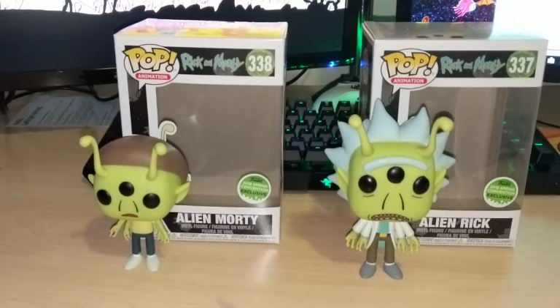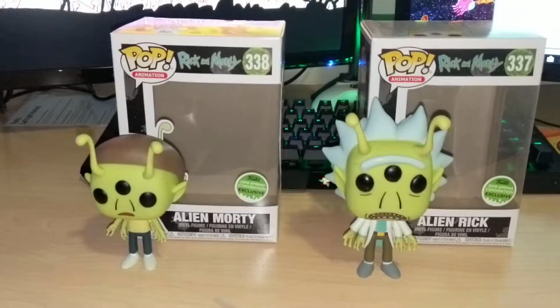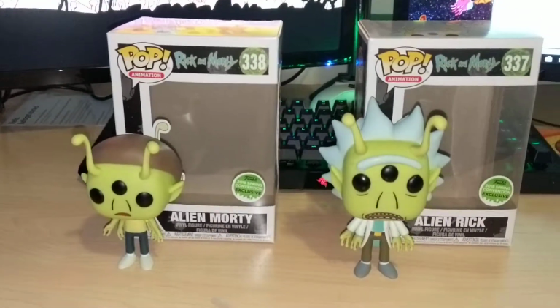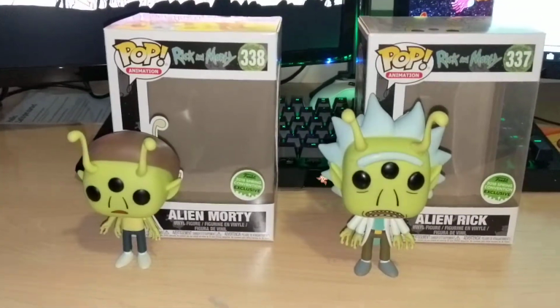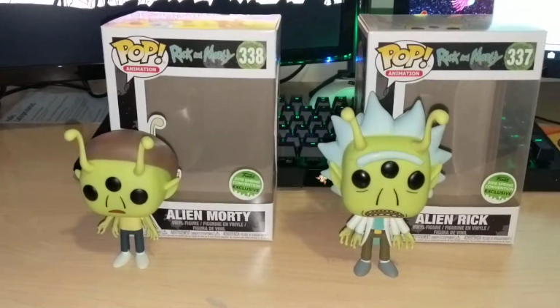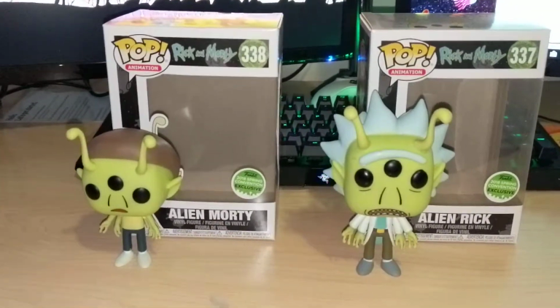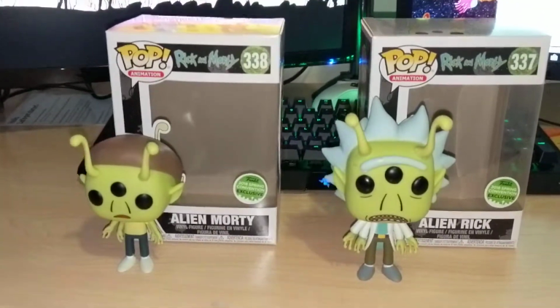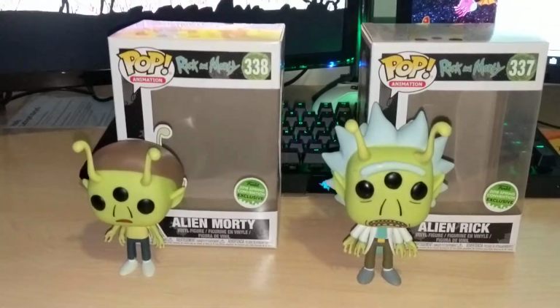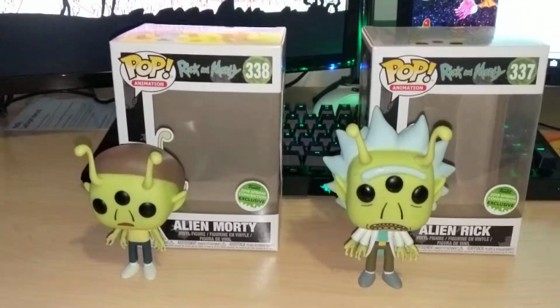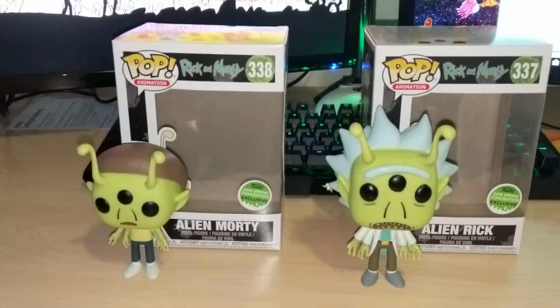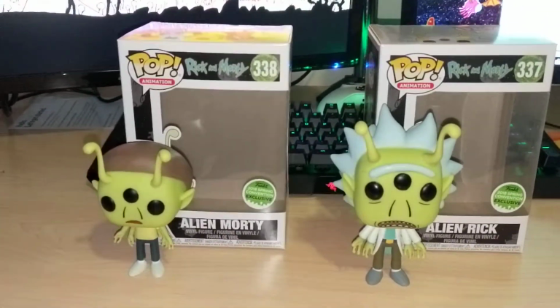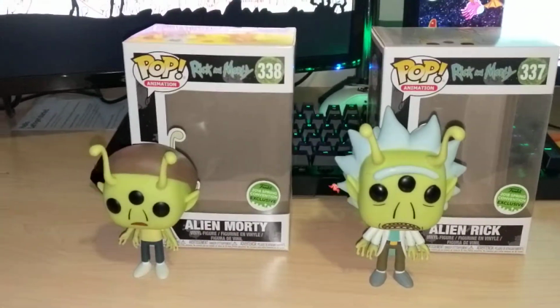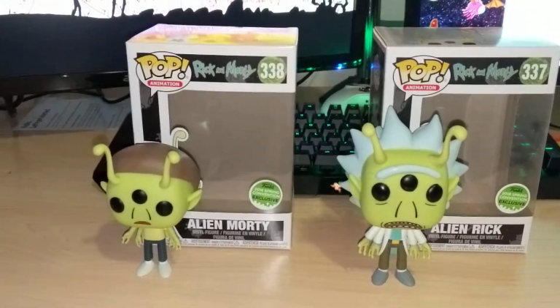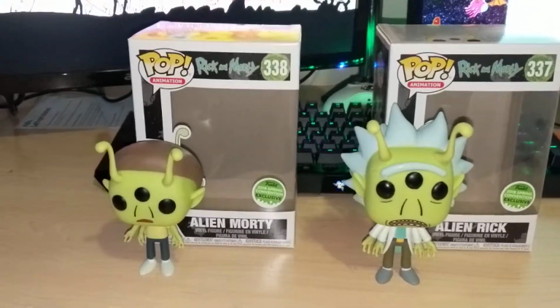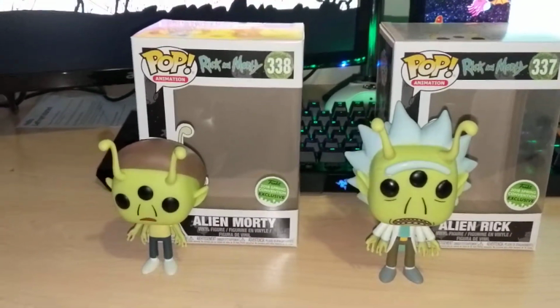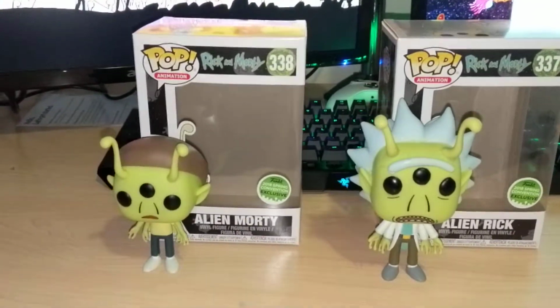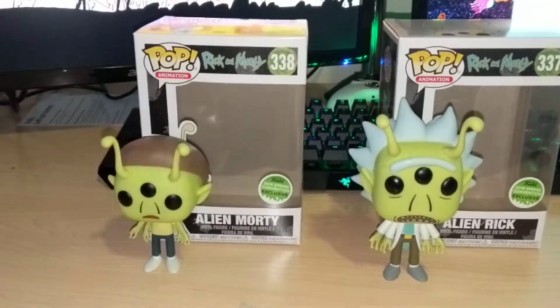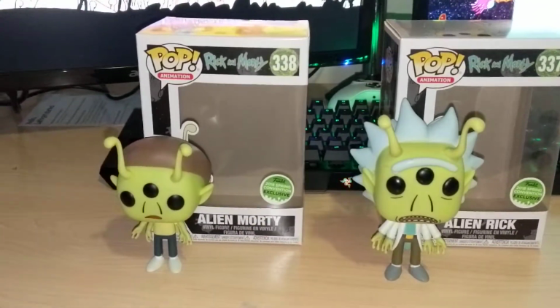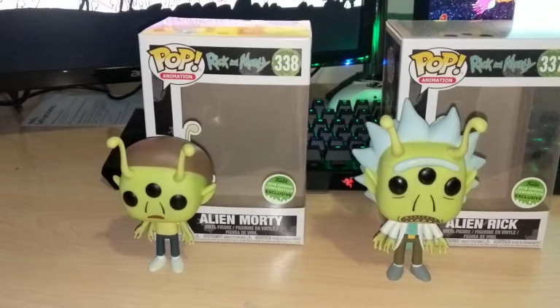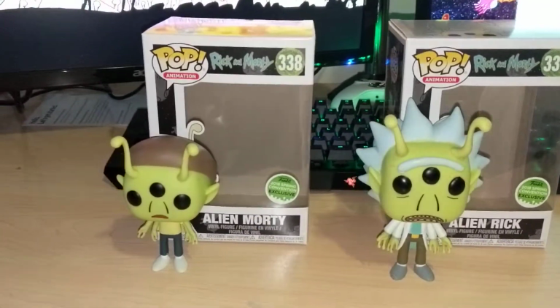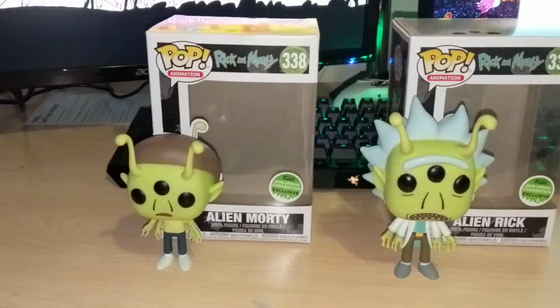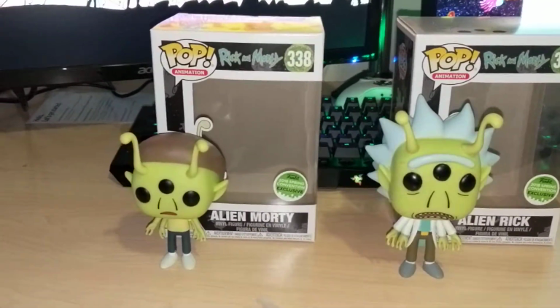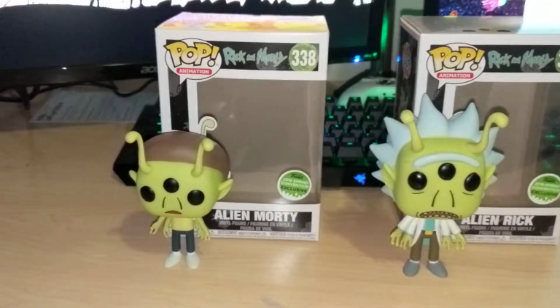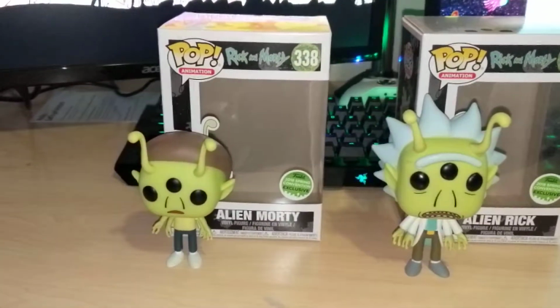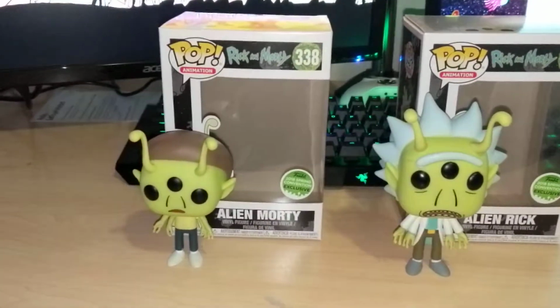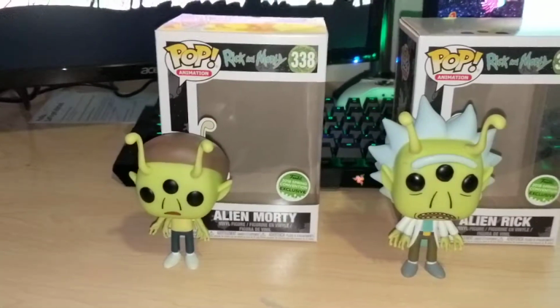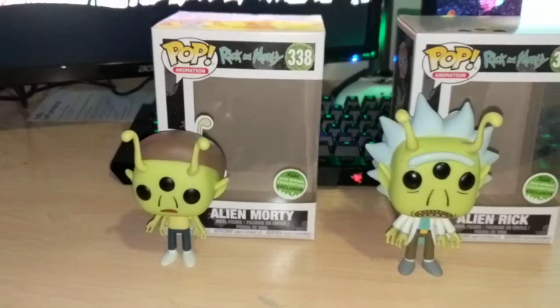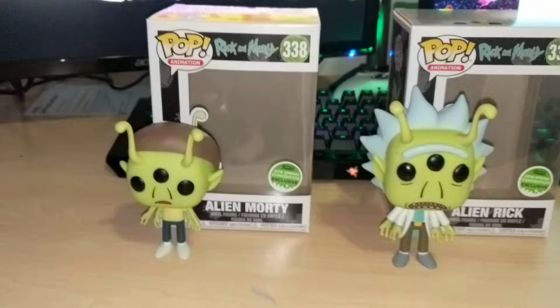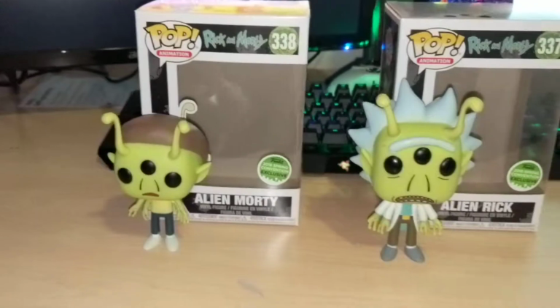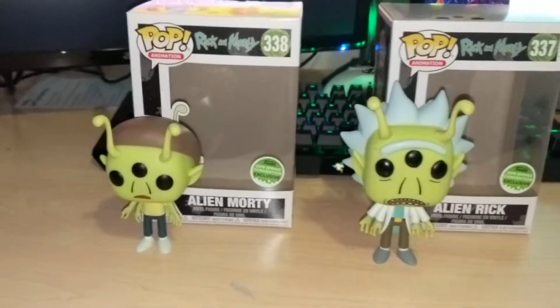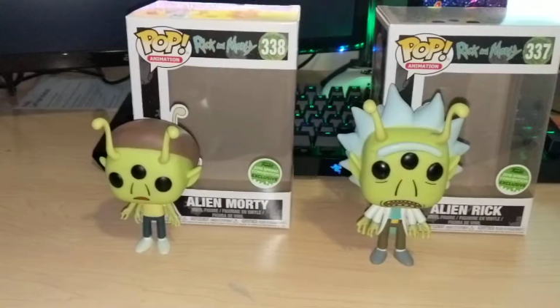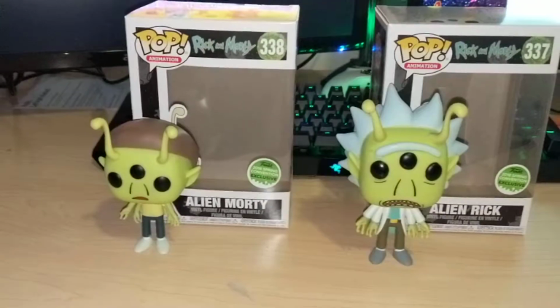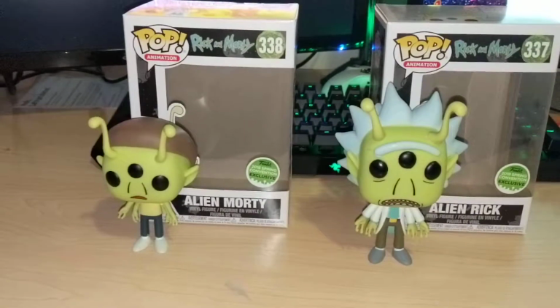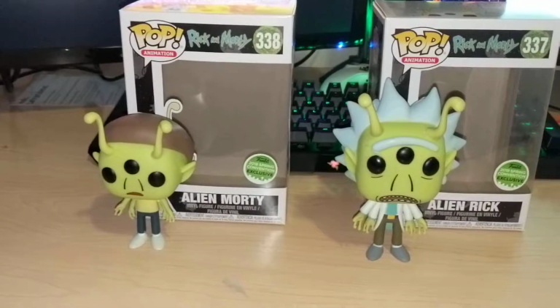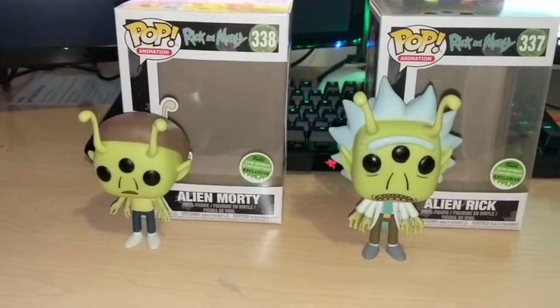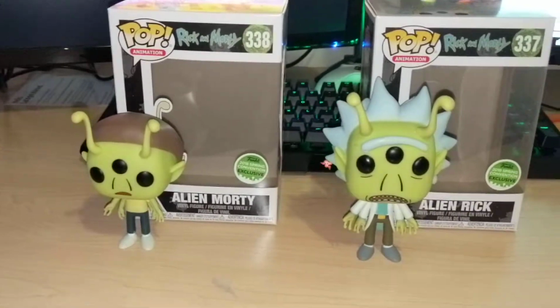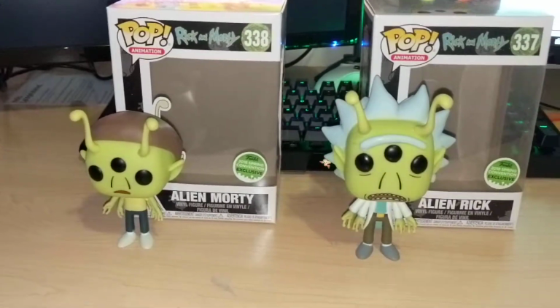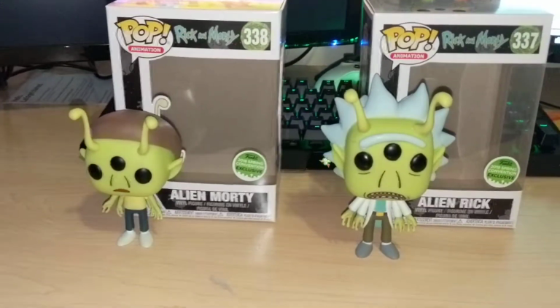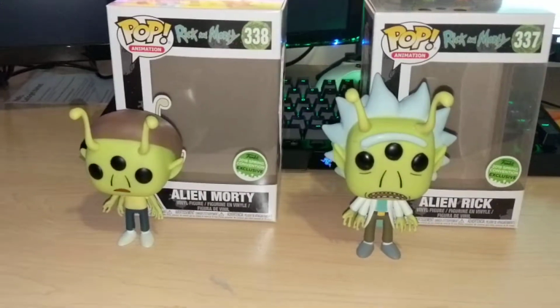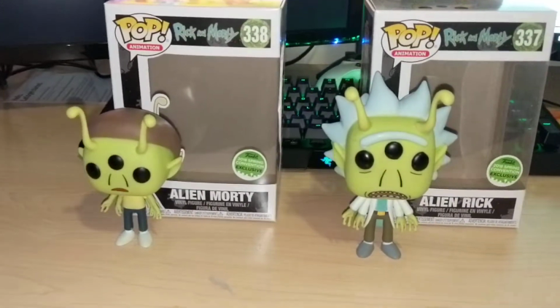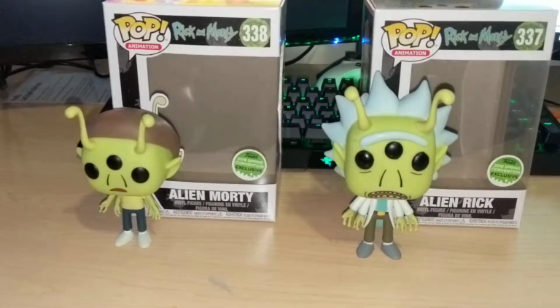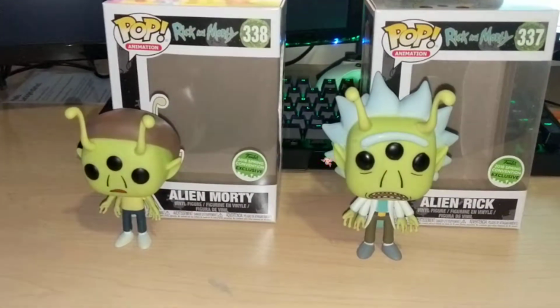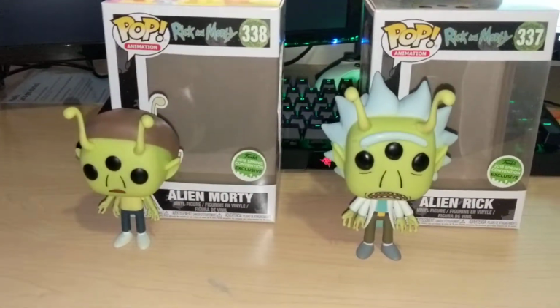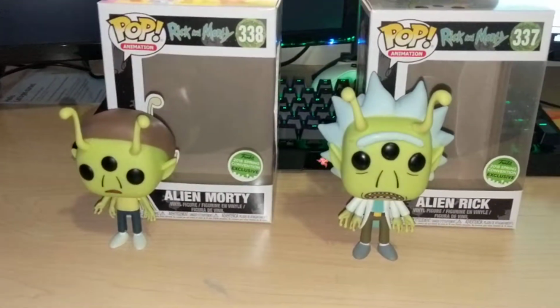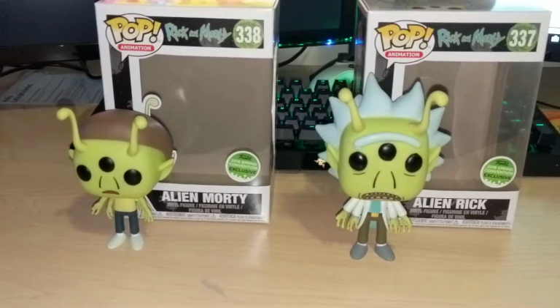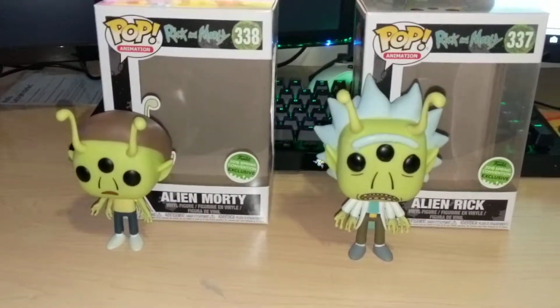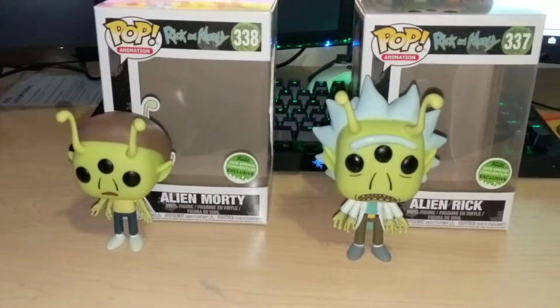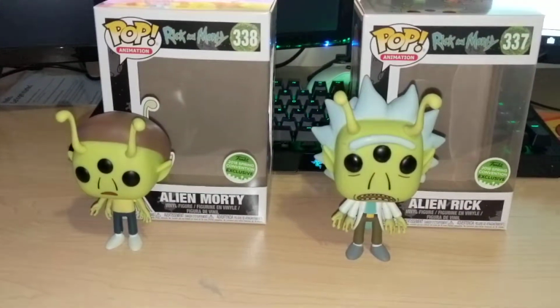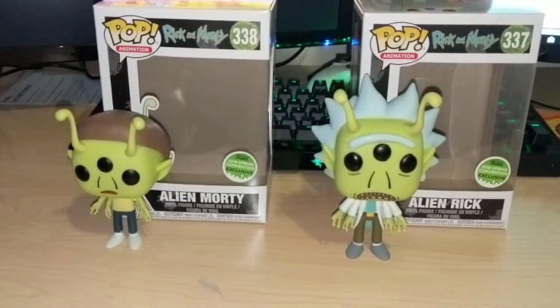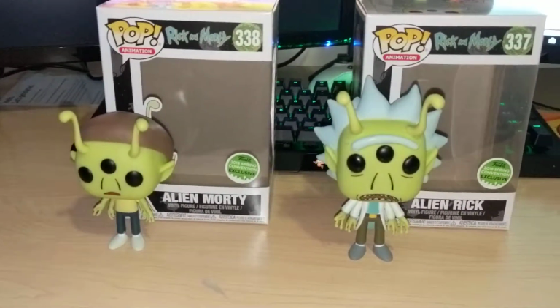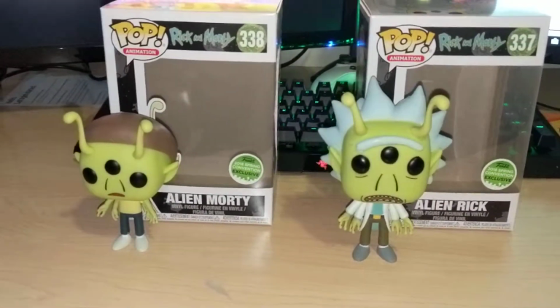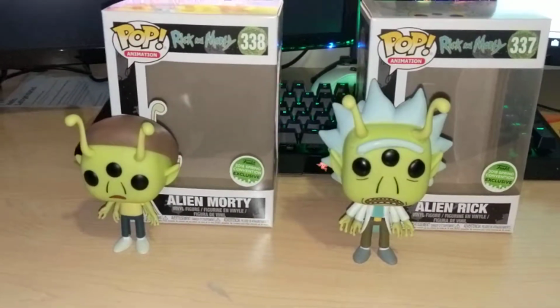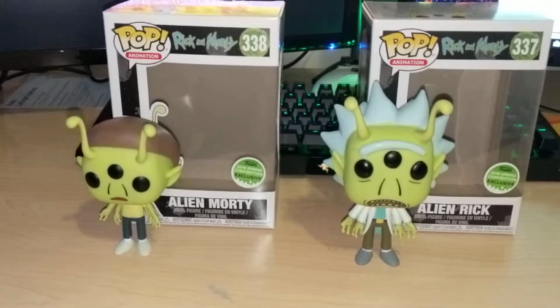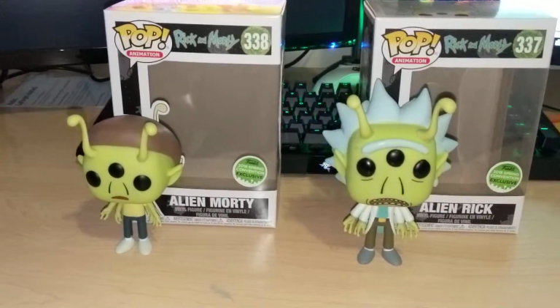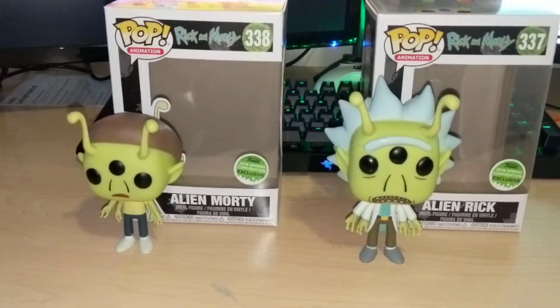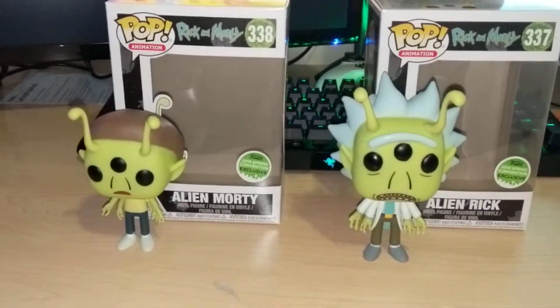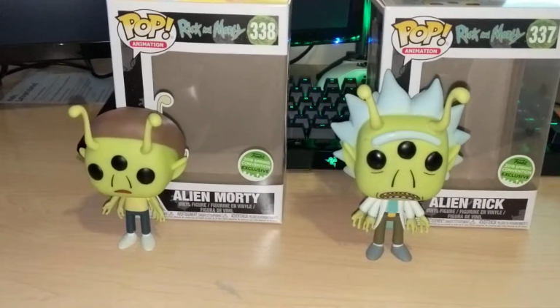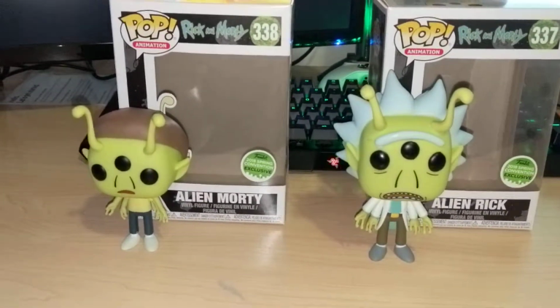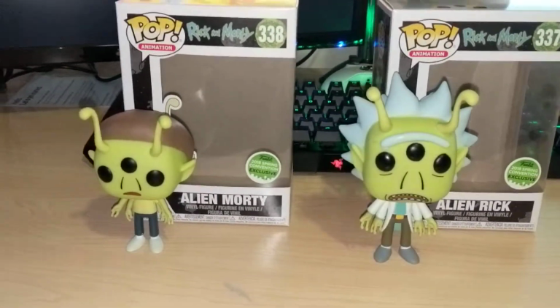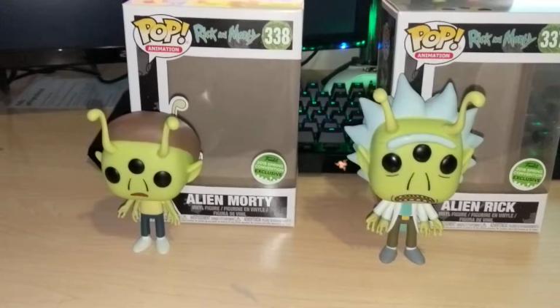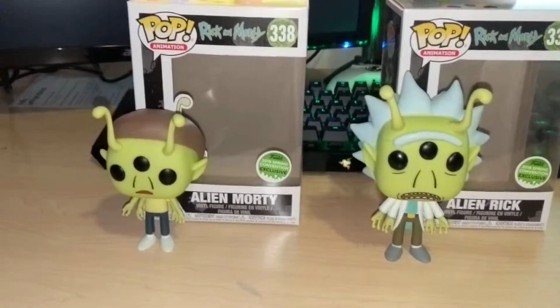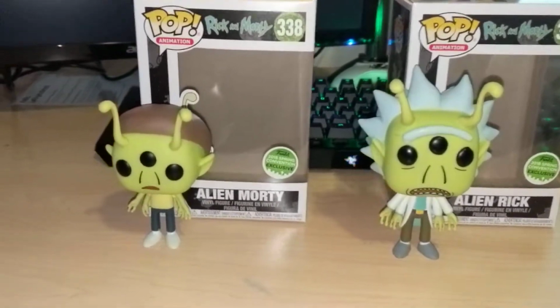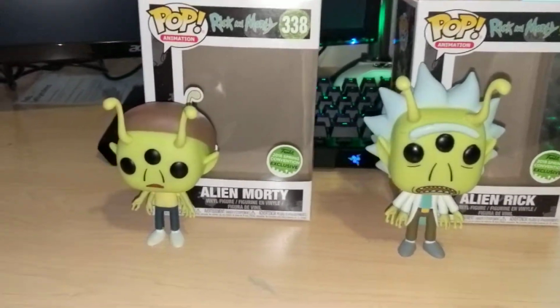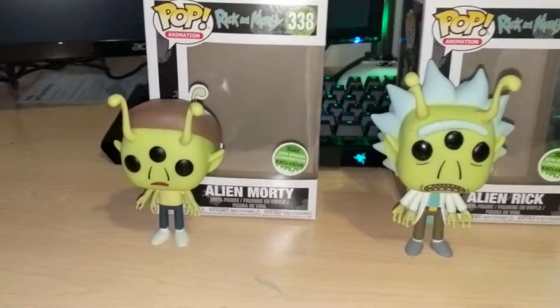So you'll see here, I got them already out of the boxes. I'm going to put them back in, but I just wanted to take them out to show everybody how cool these things are.